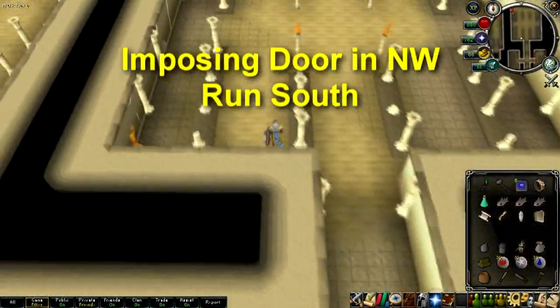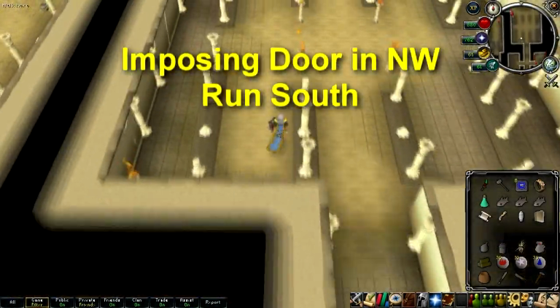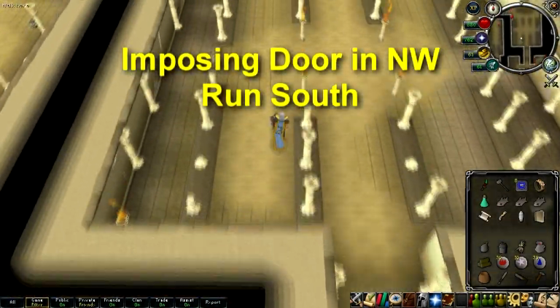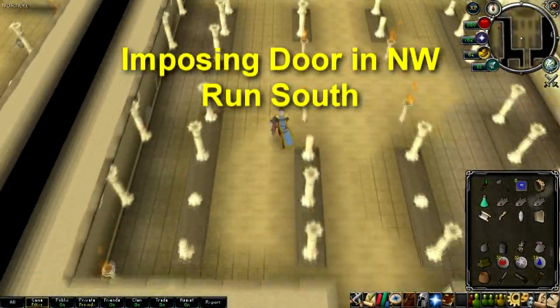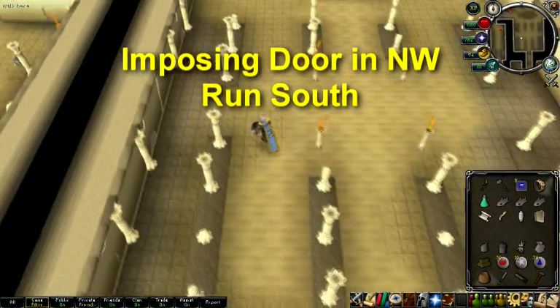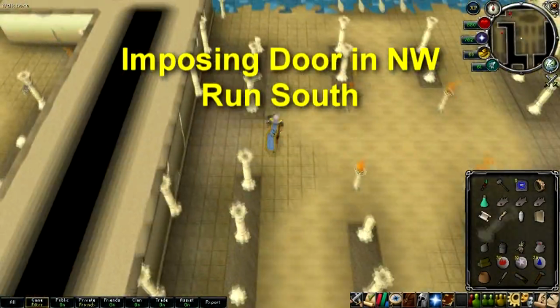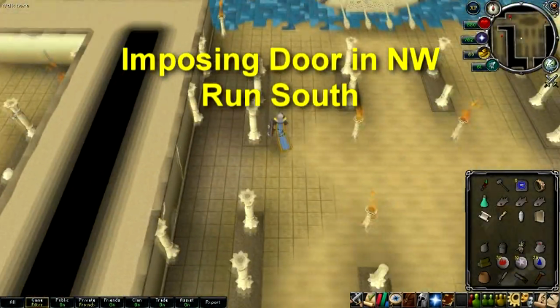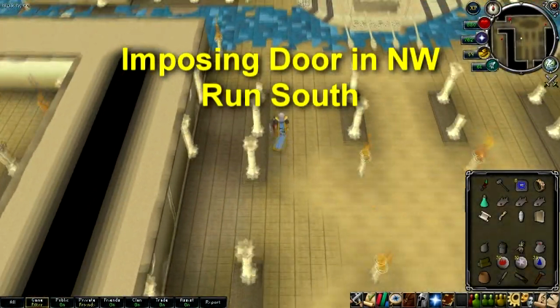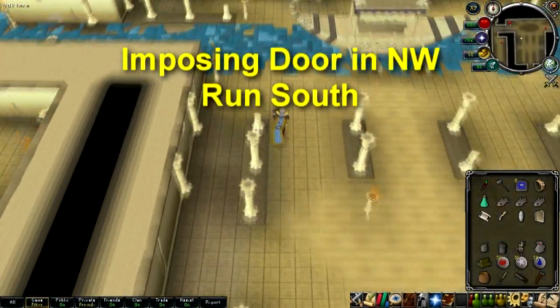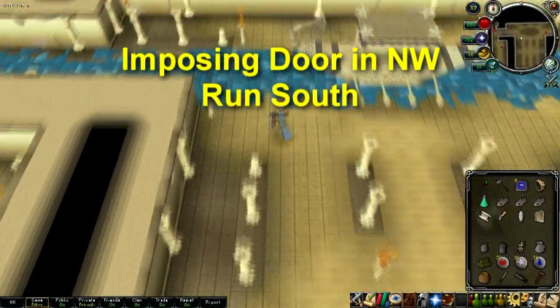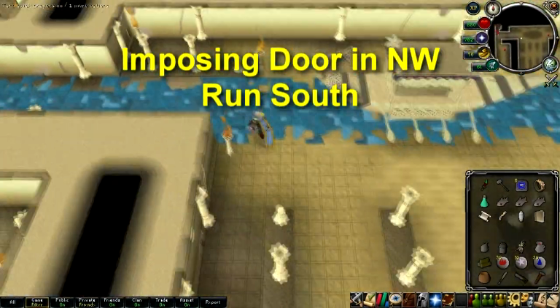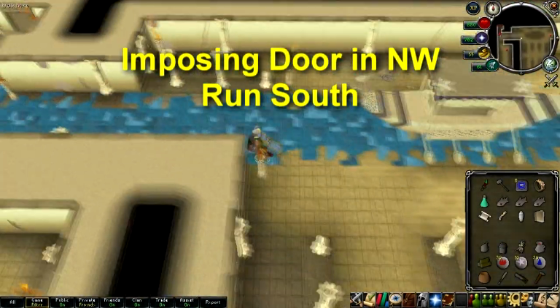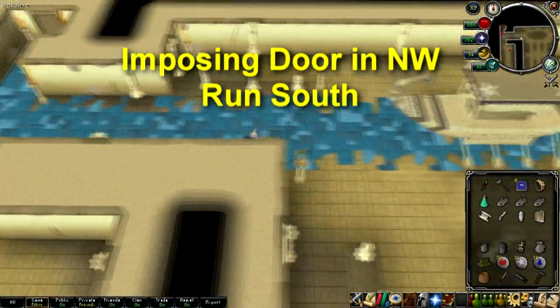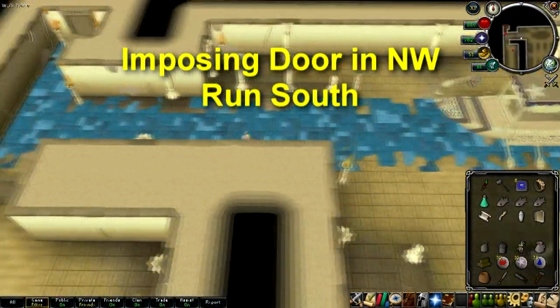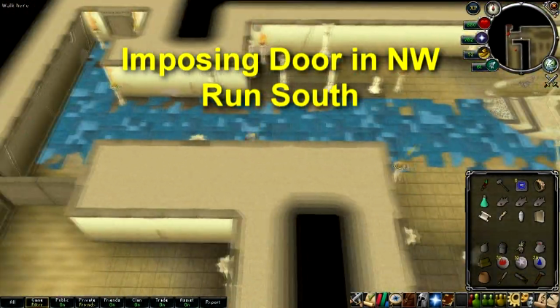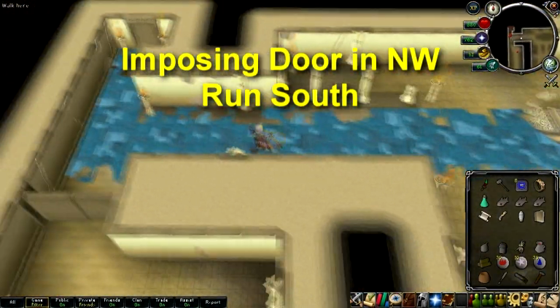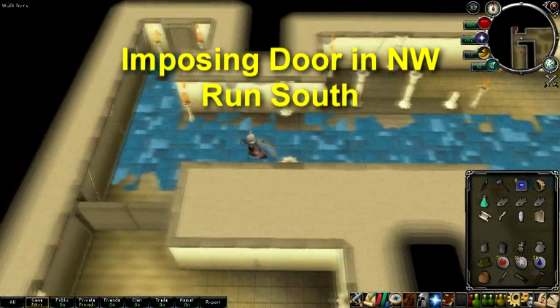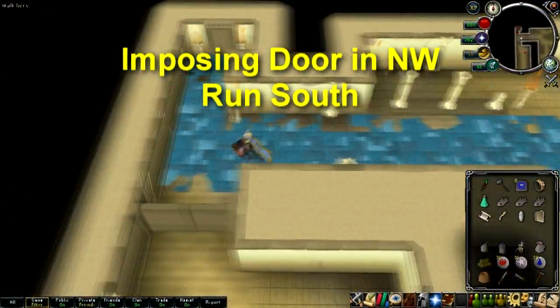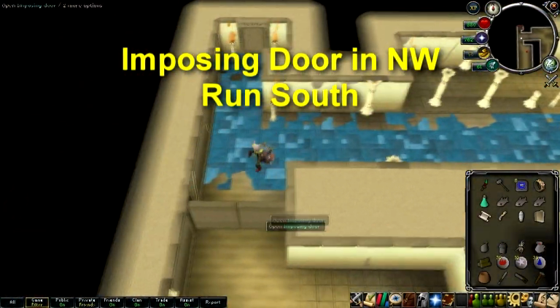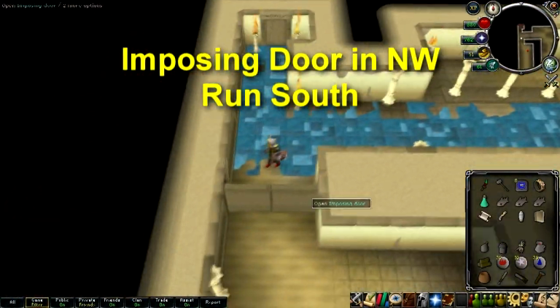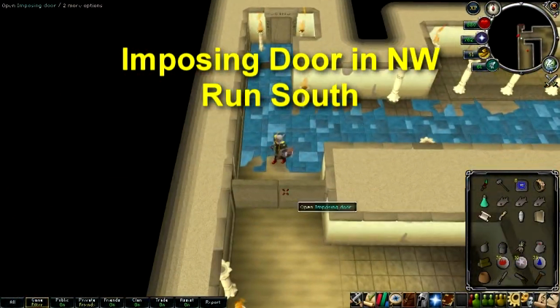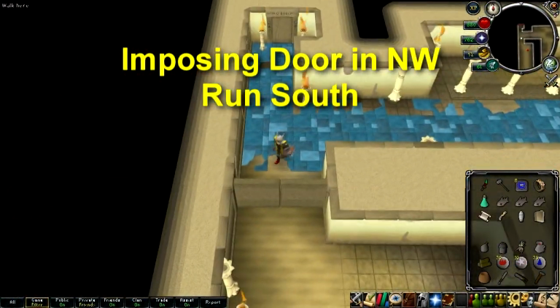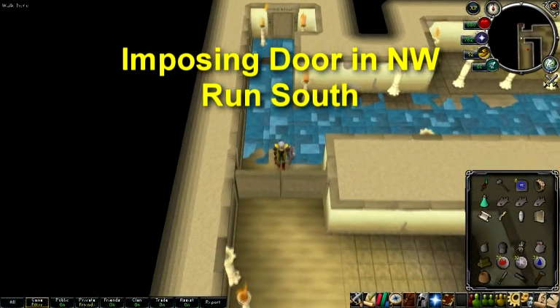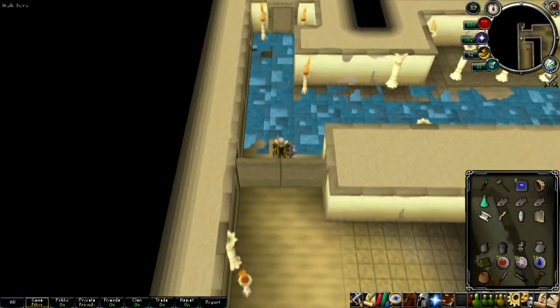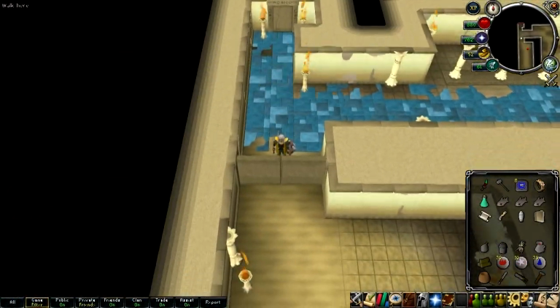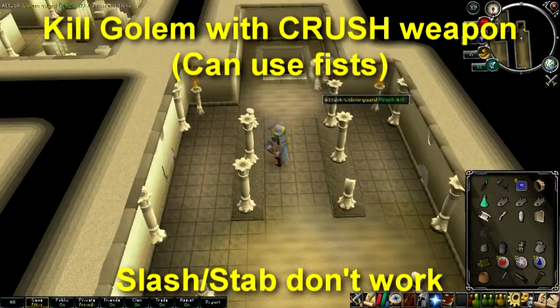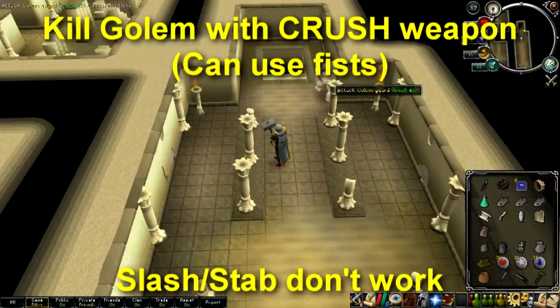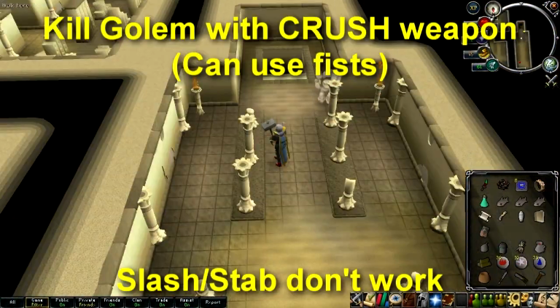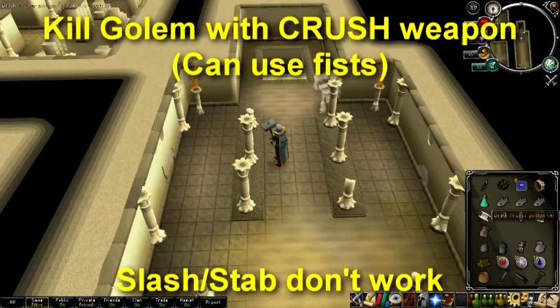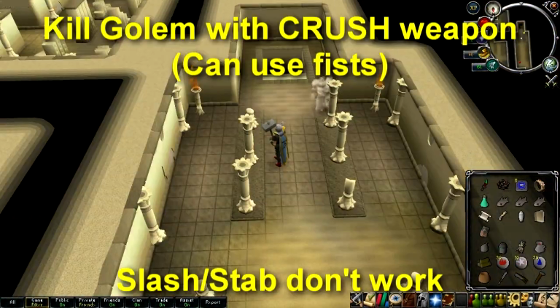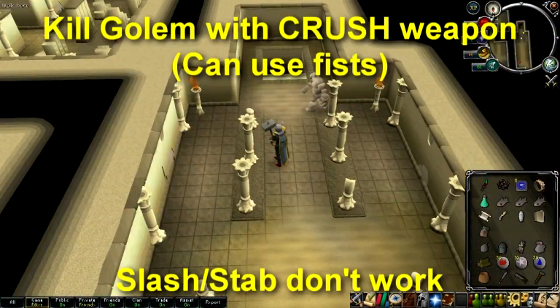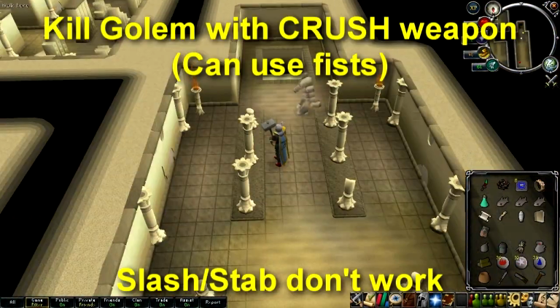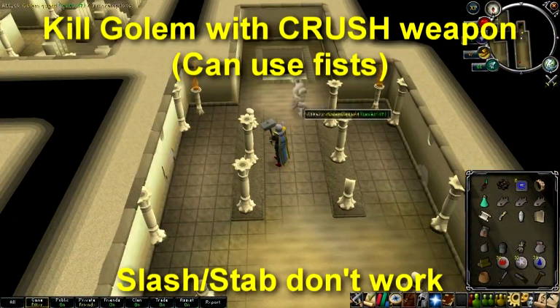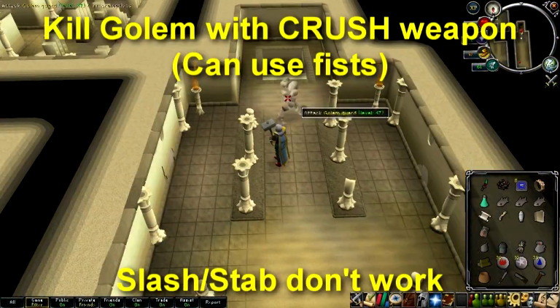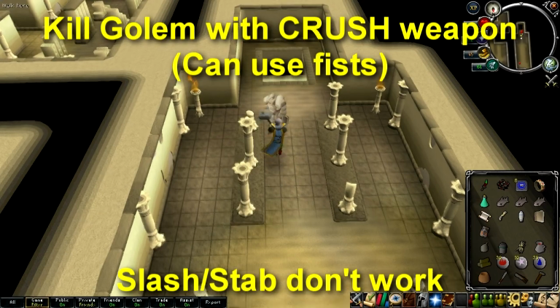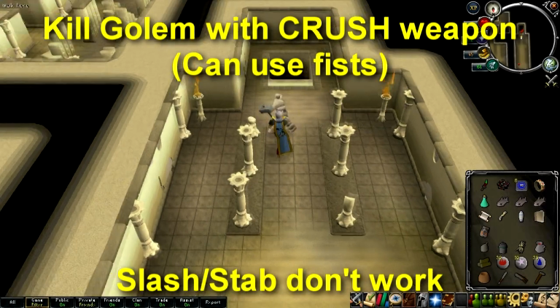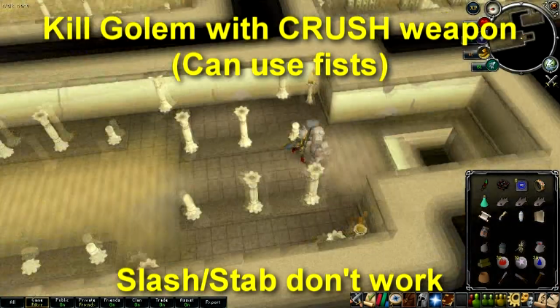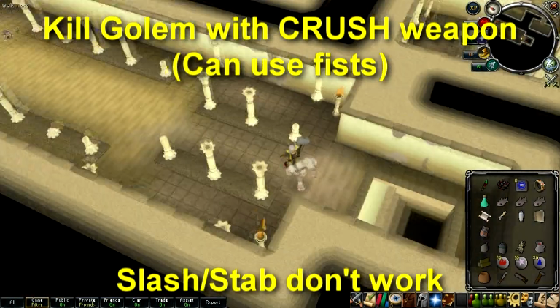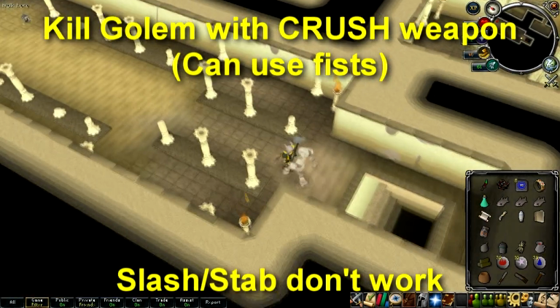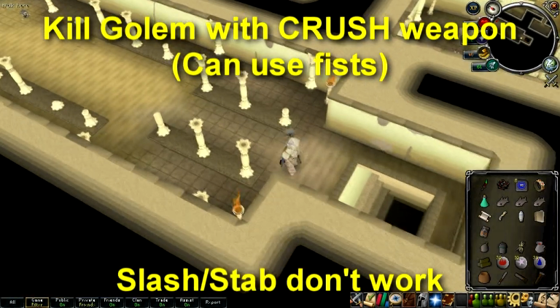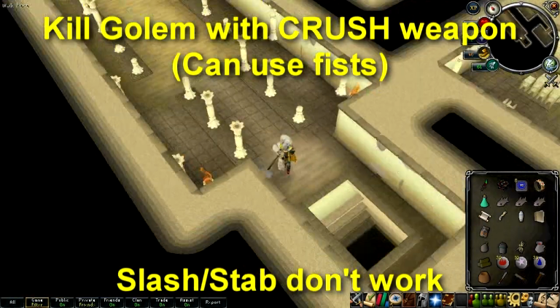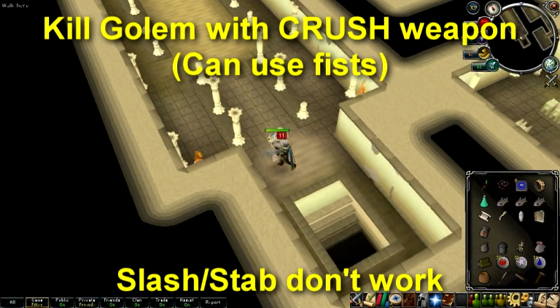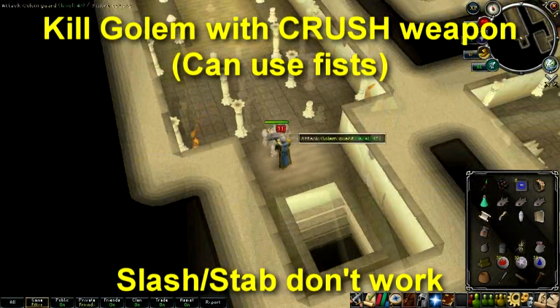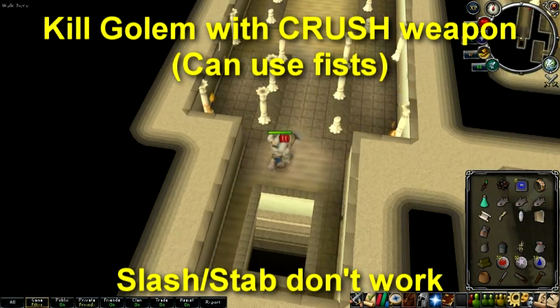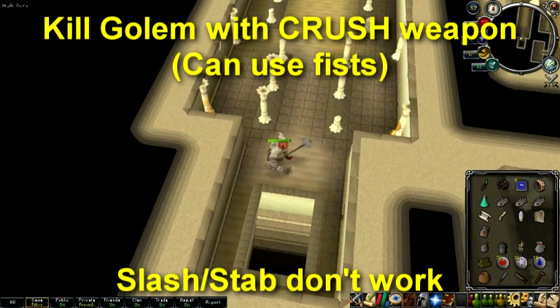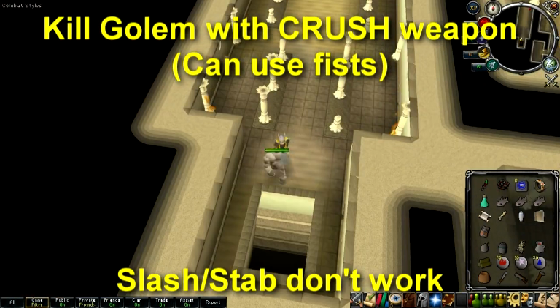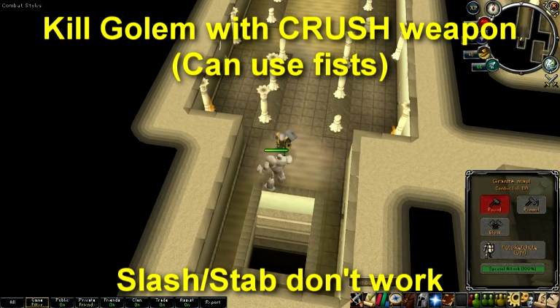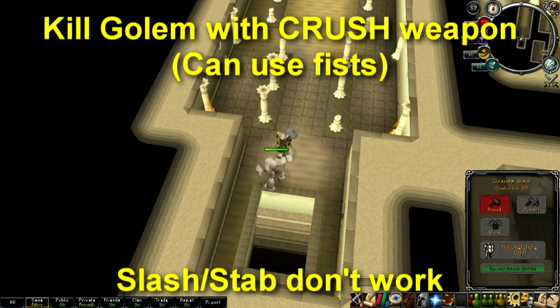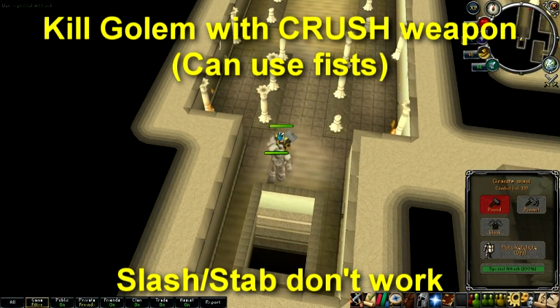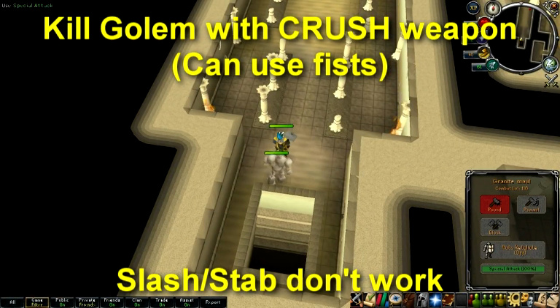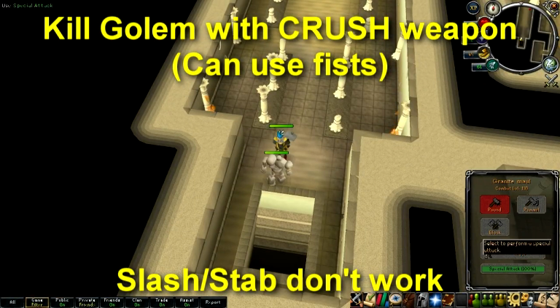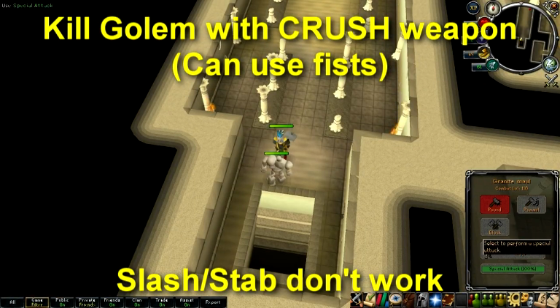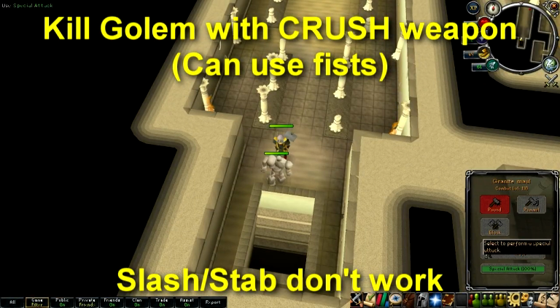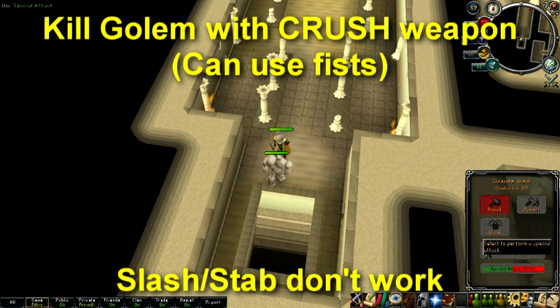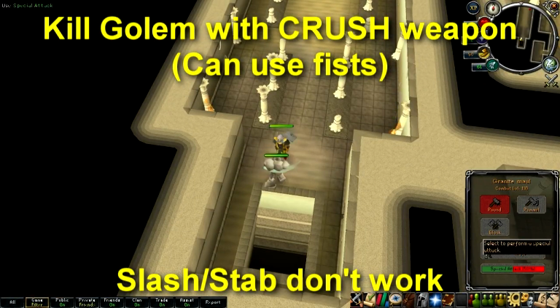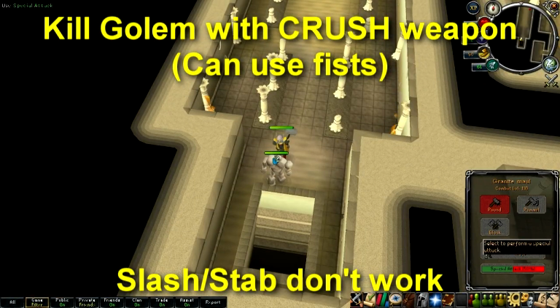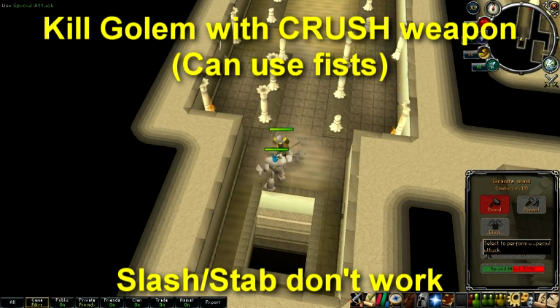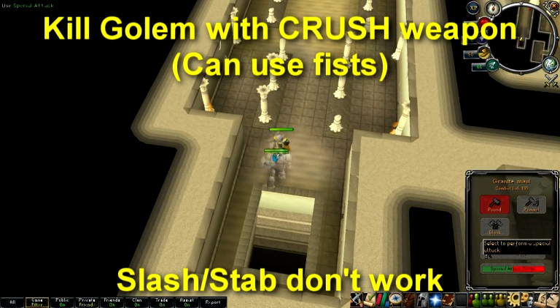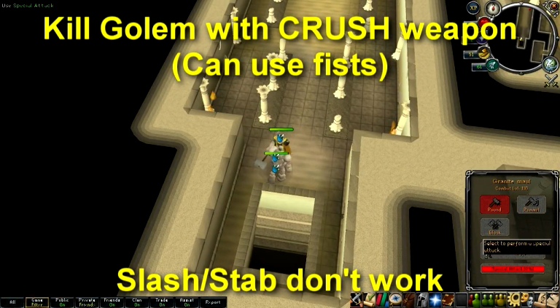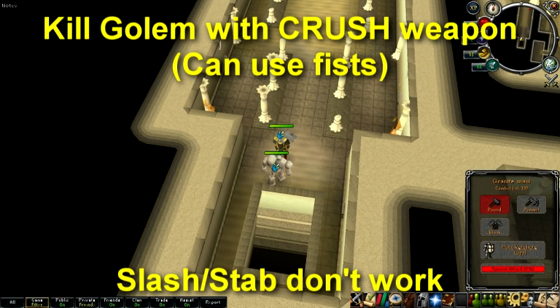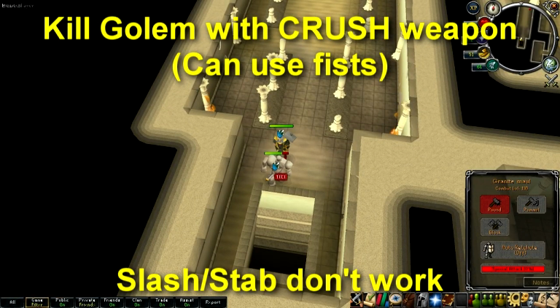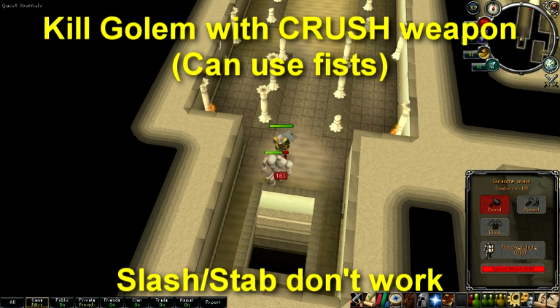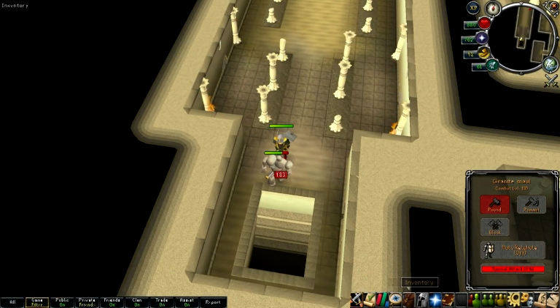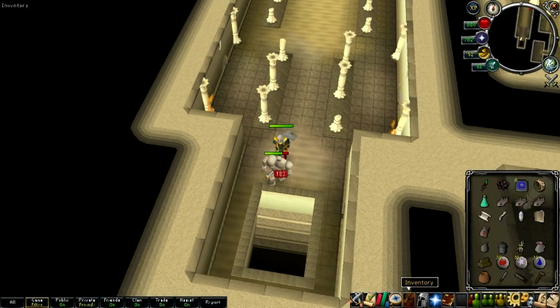Once at the pyramid, open the imposing door in the north west and go south. Kill the golem with a crush attack style weapon — you can use a fish if you don't have a crush weapon. The golem is easy anyway.